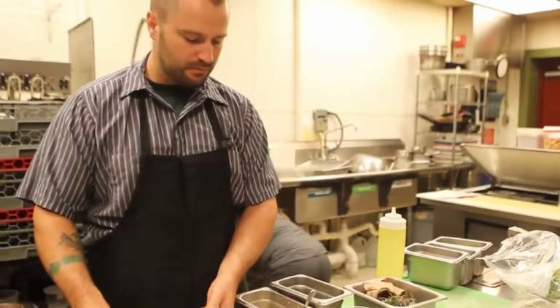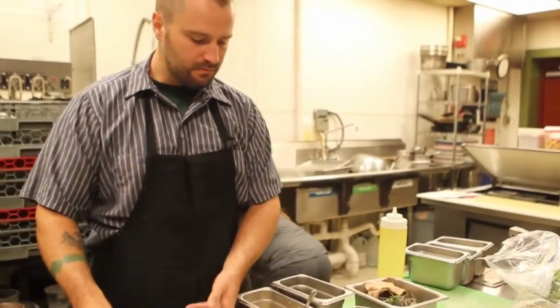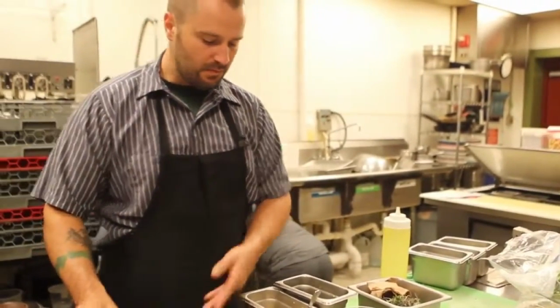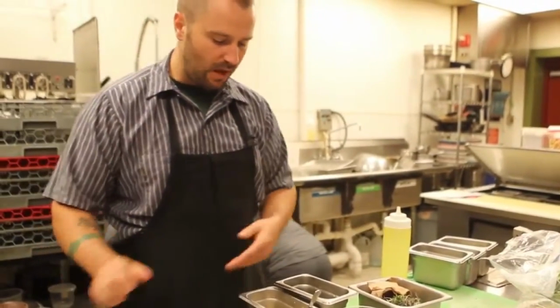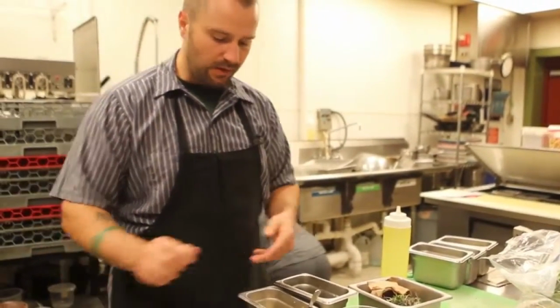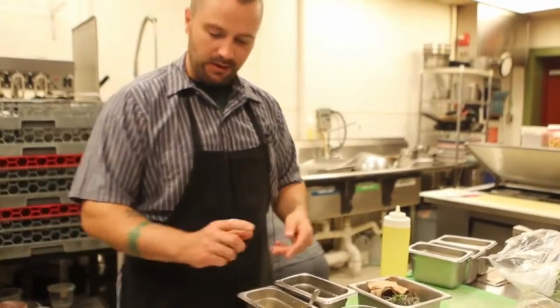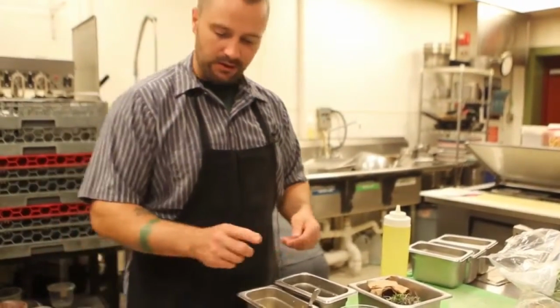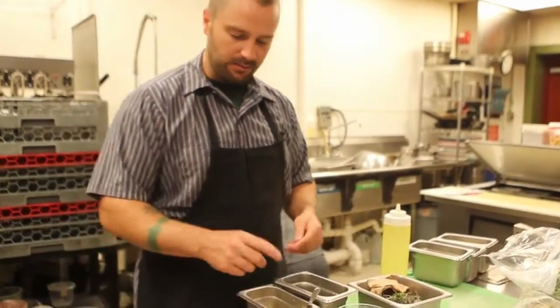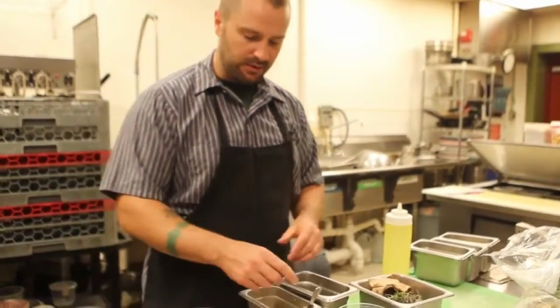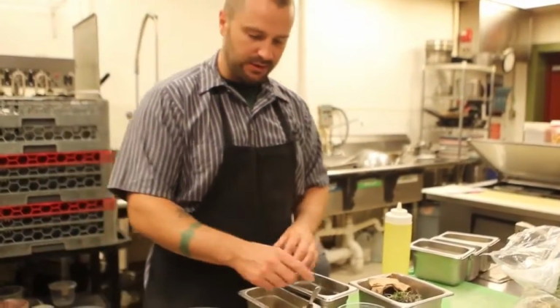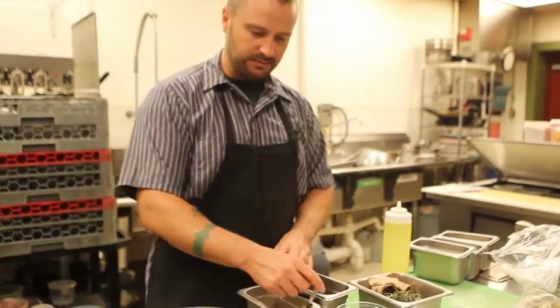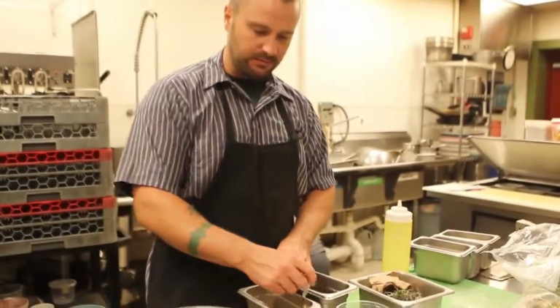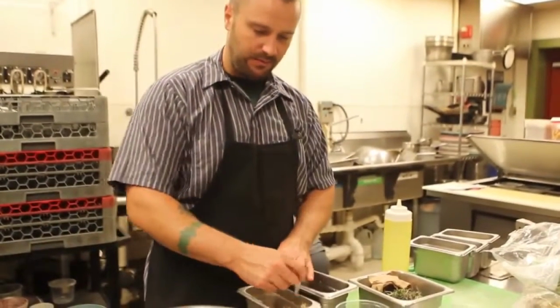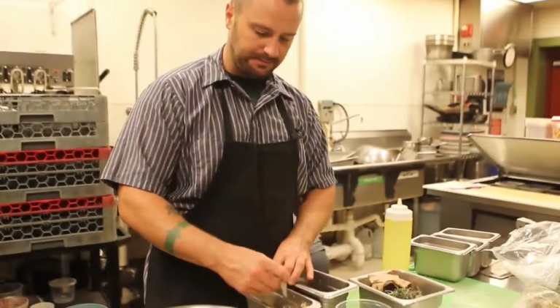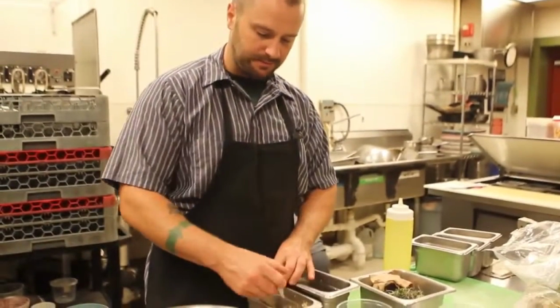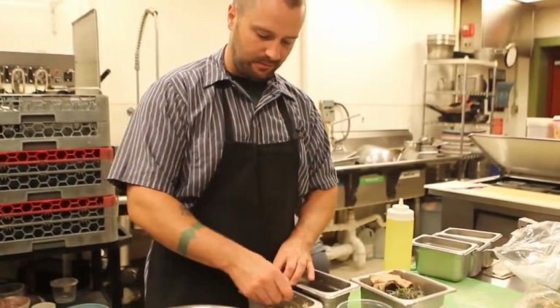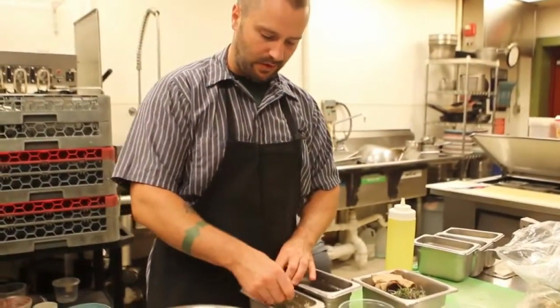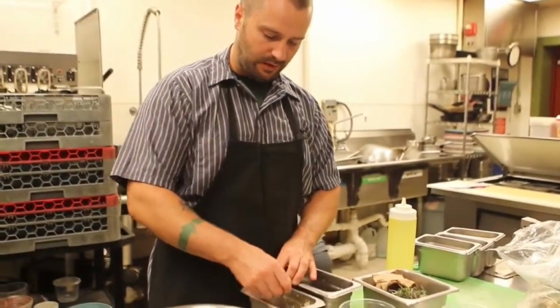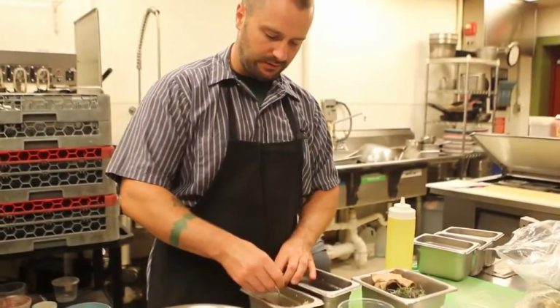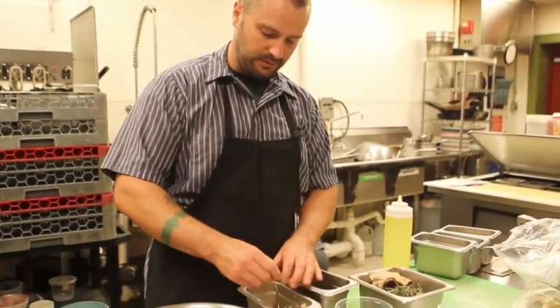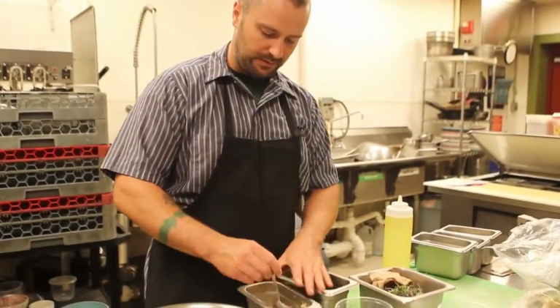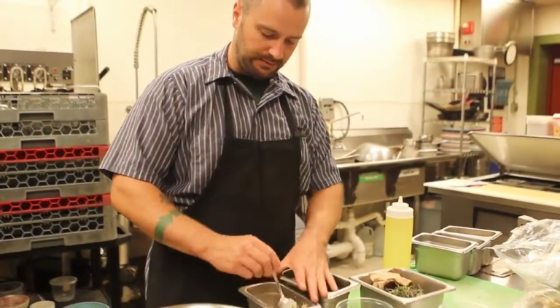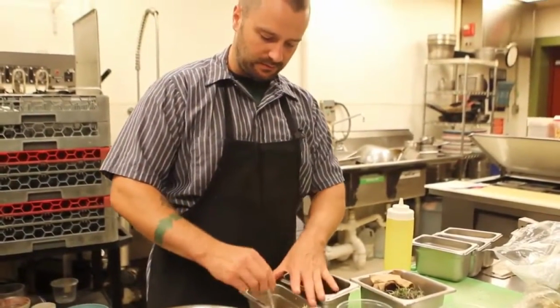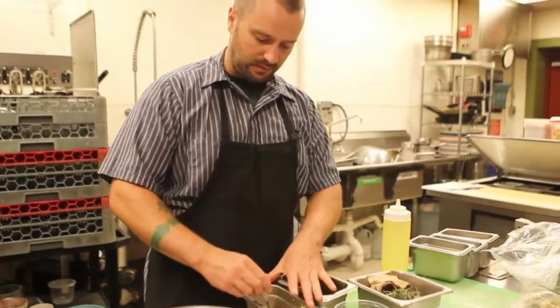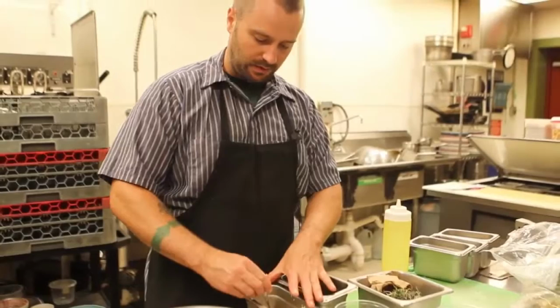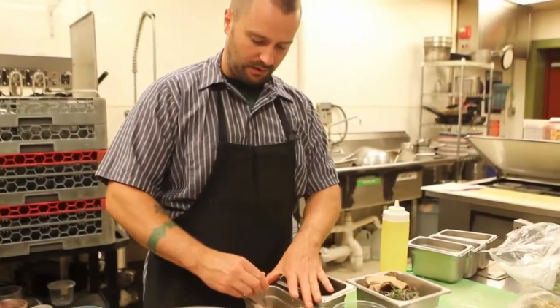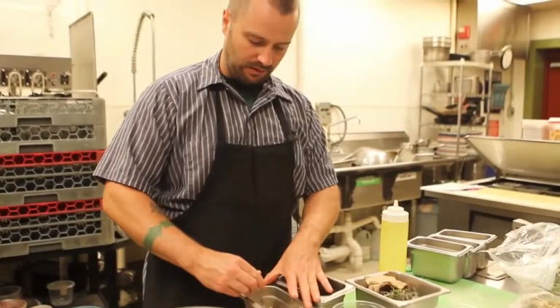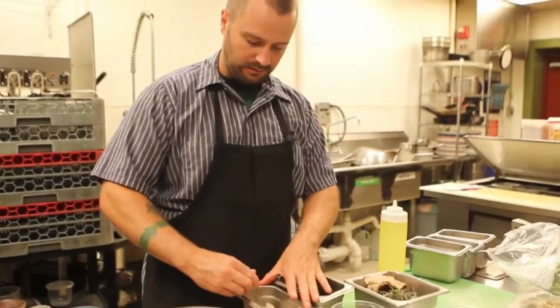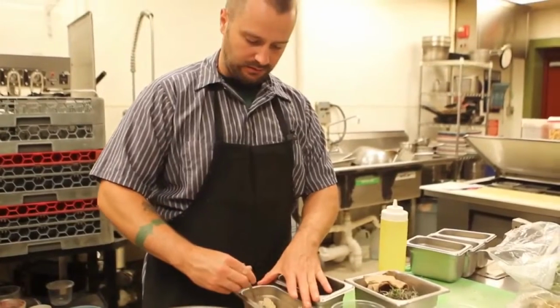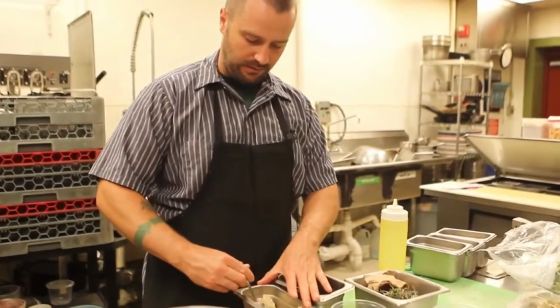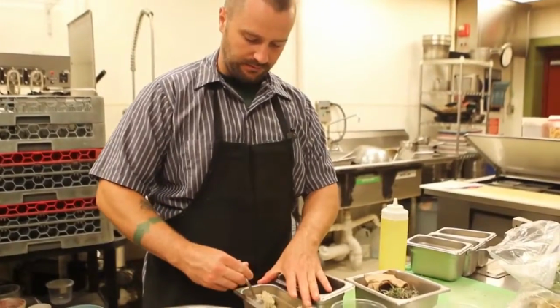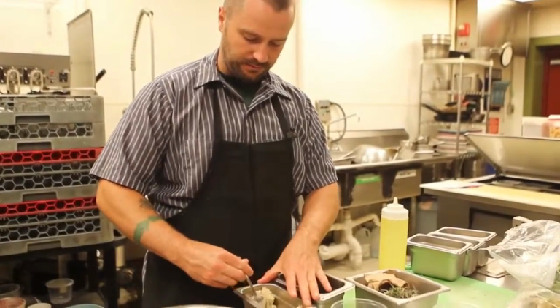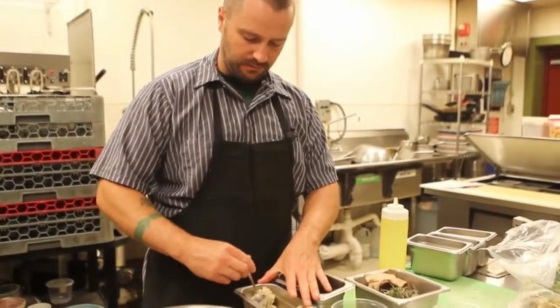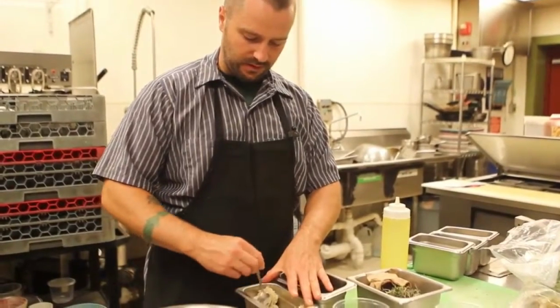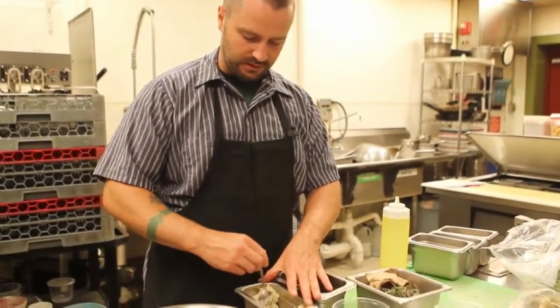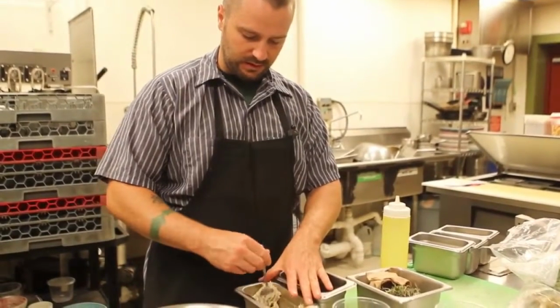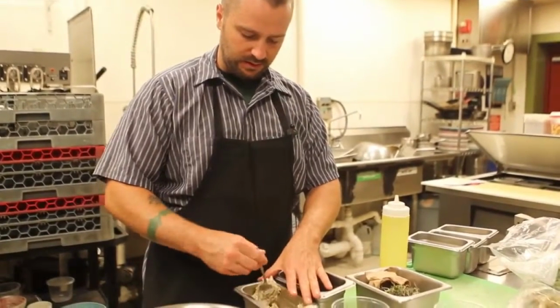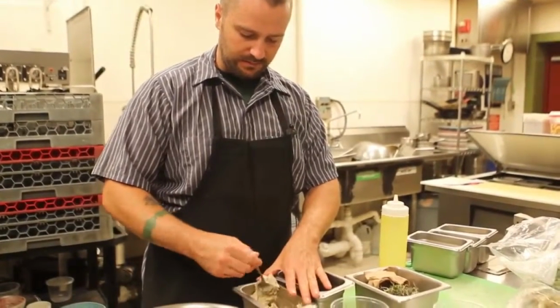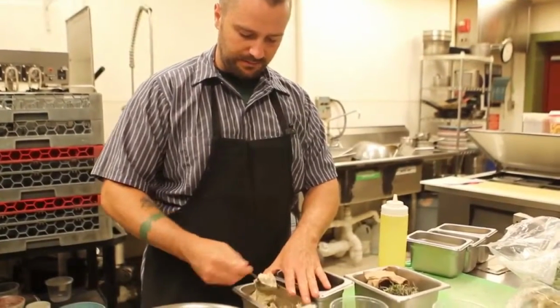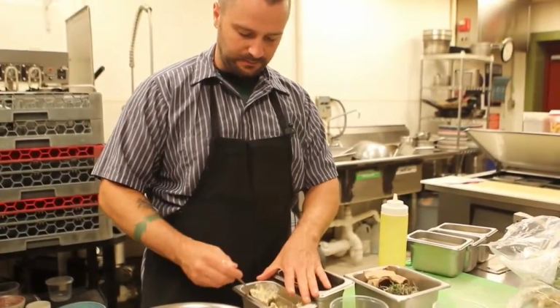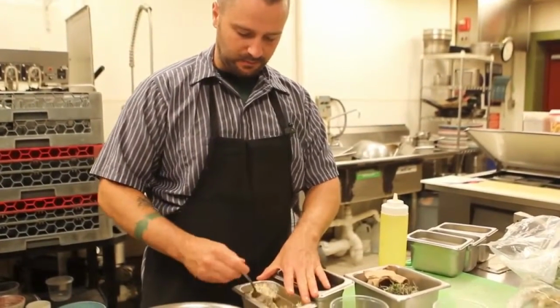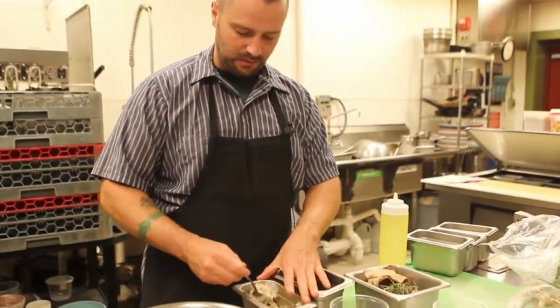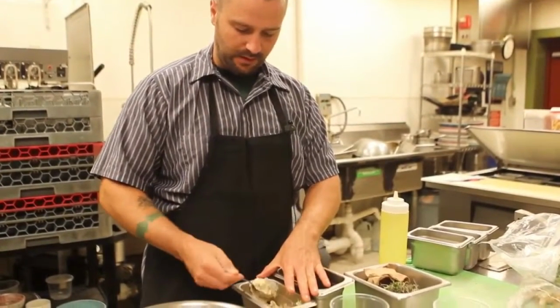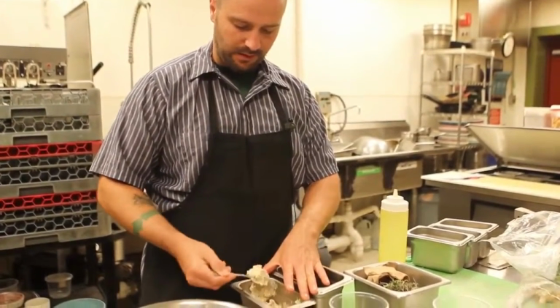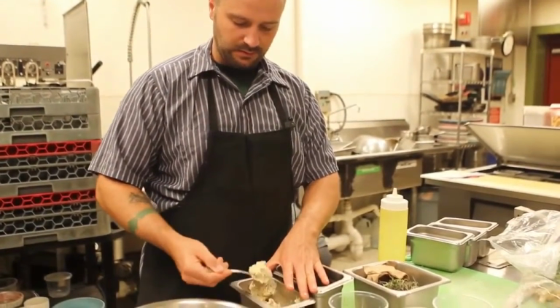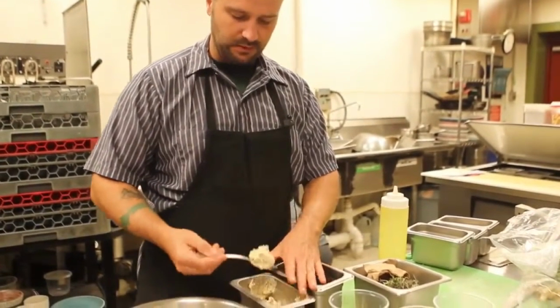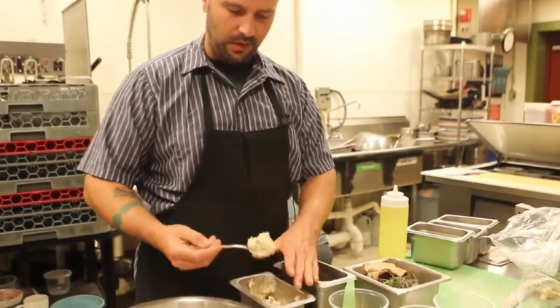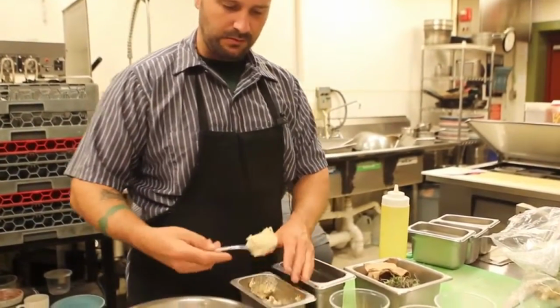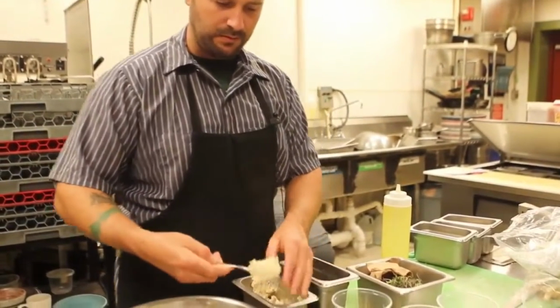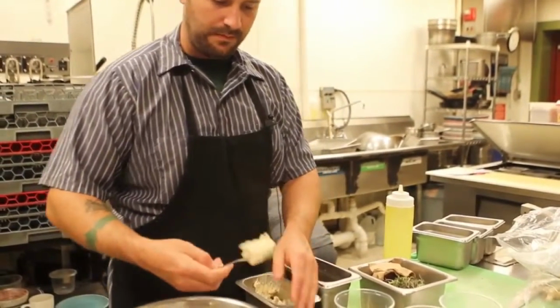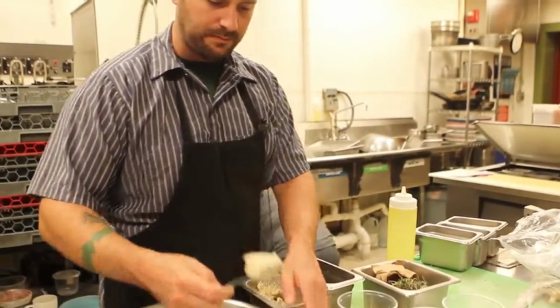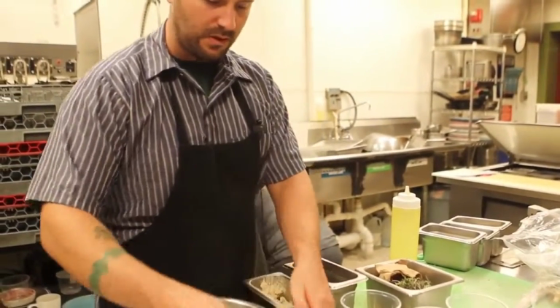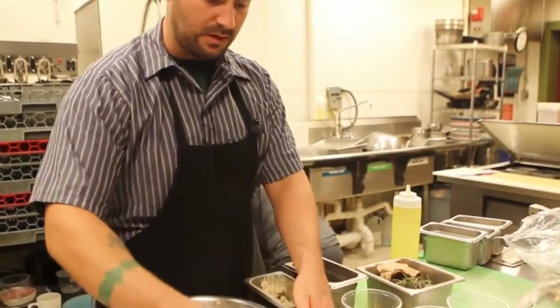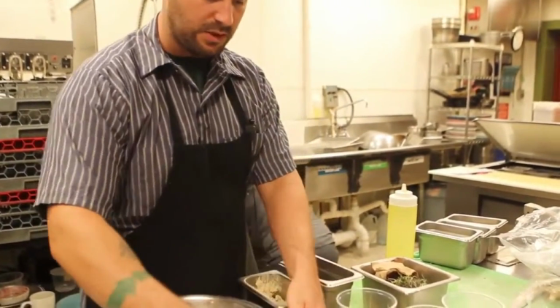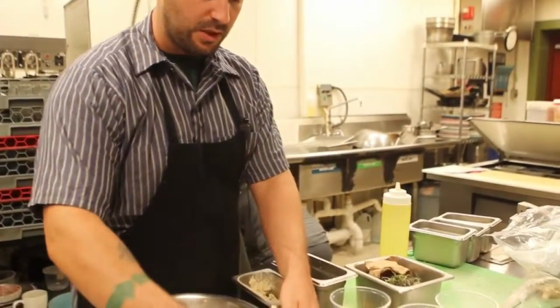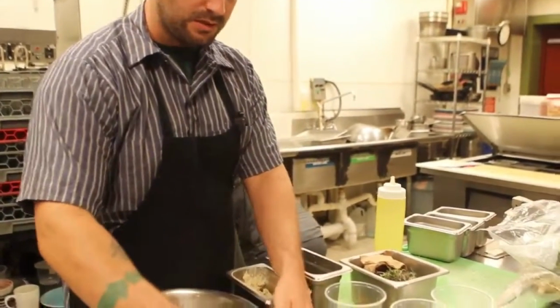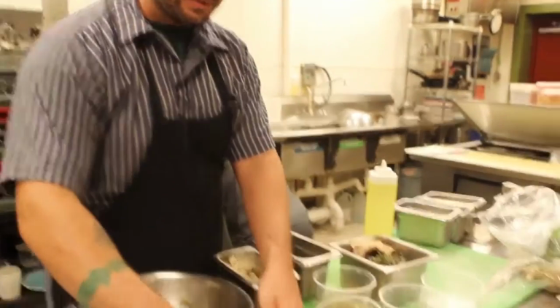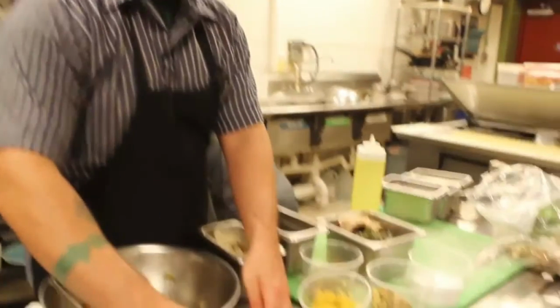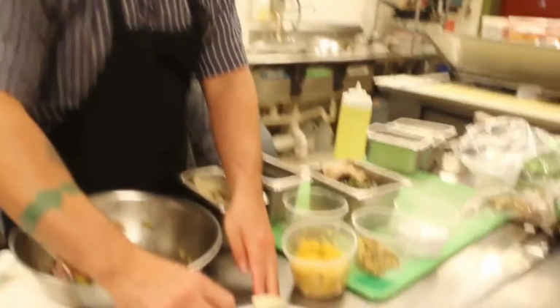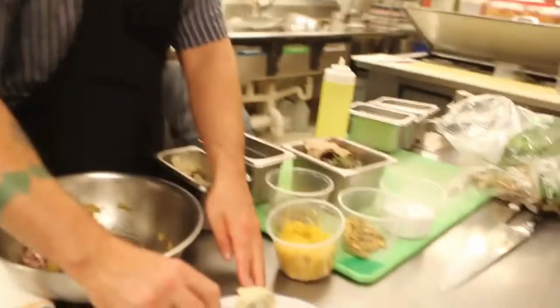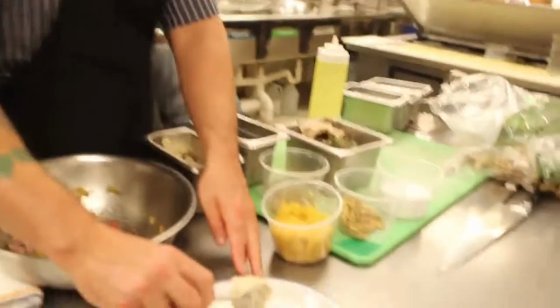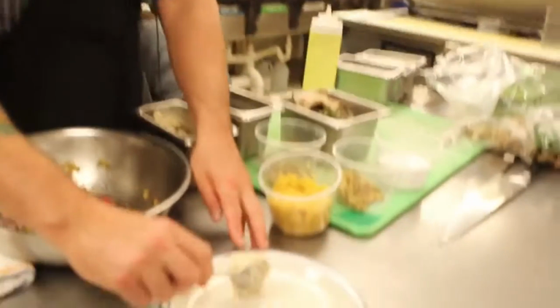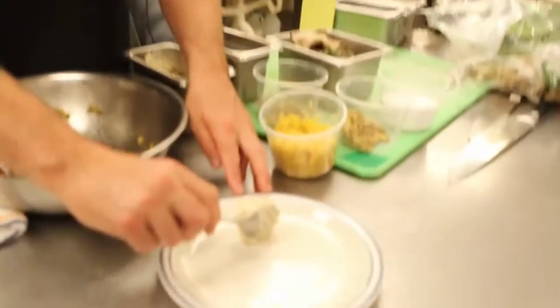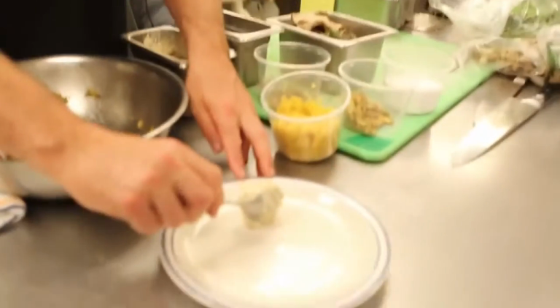And then on the plate, it's our charred scallion tahini.